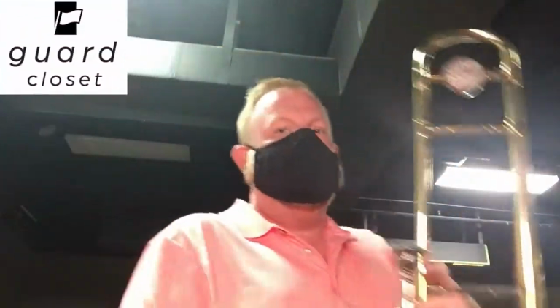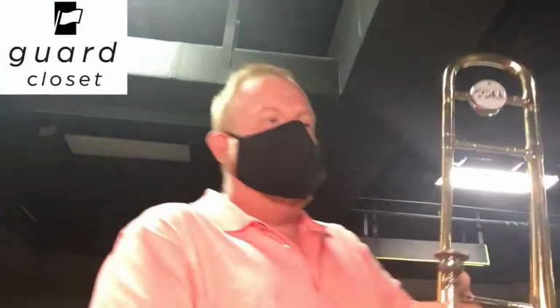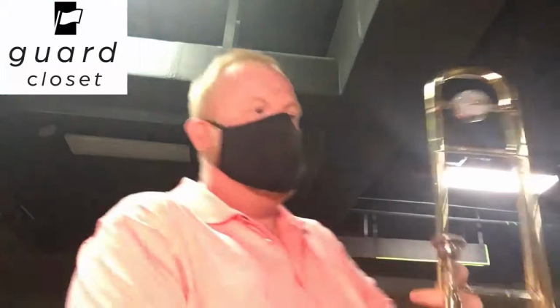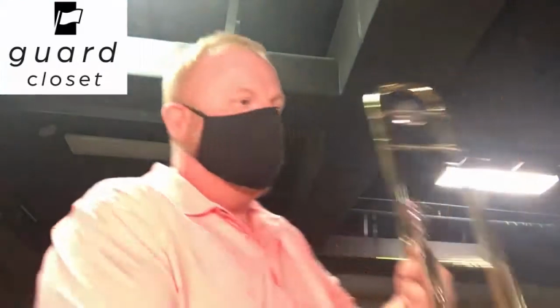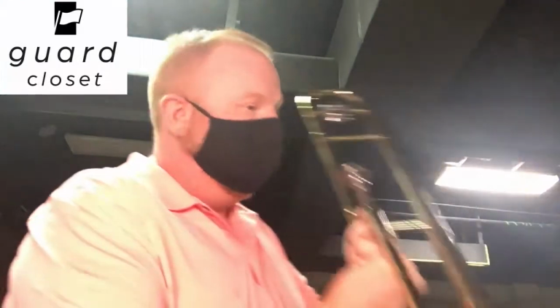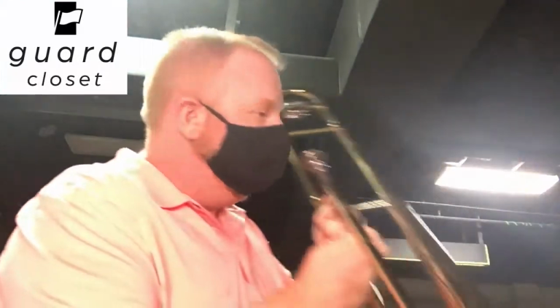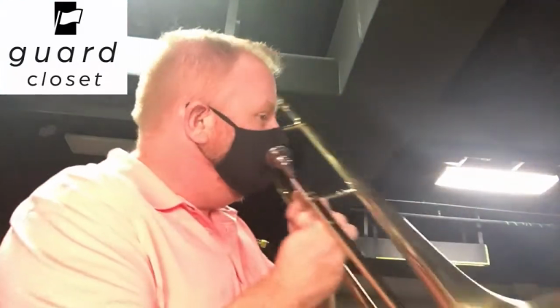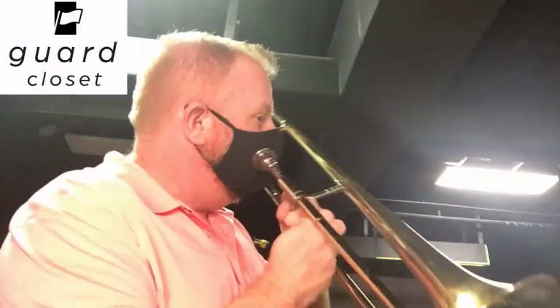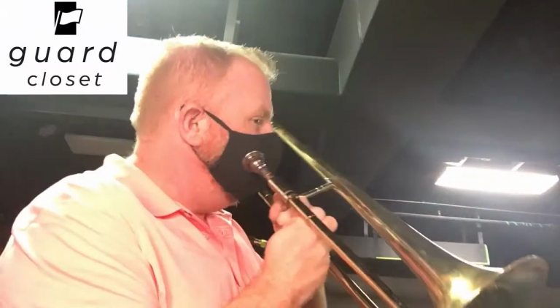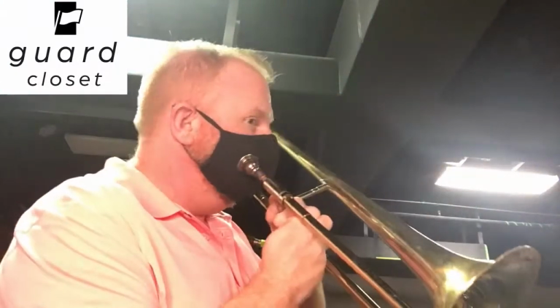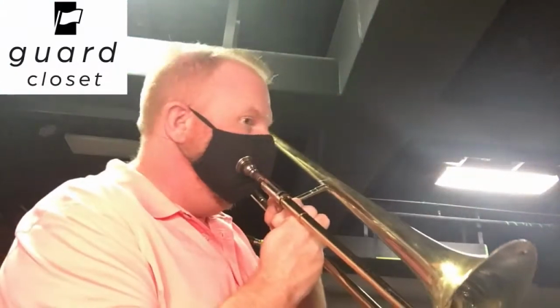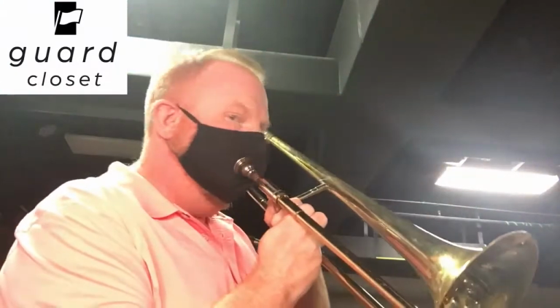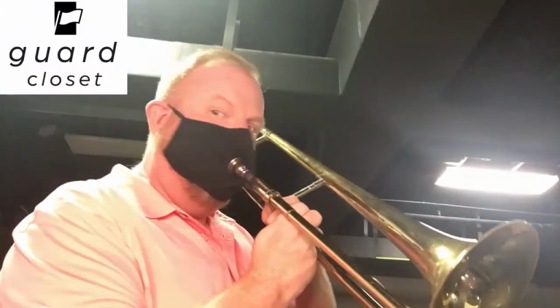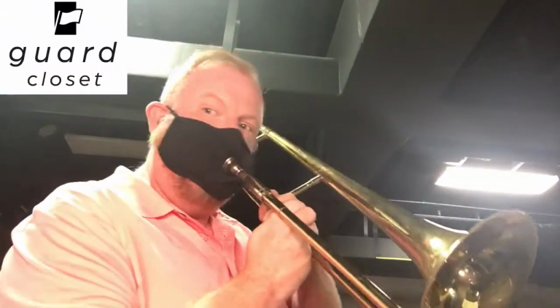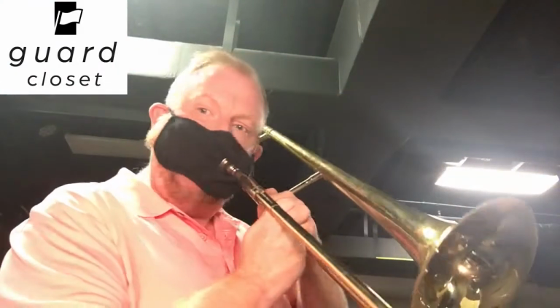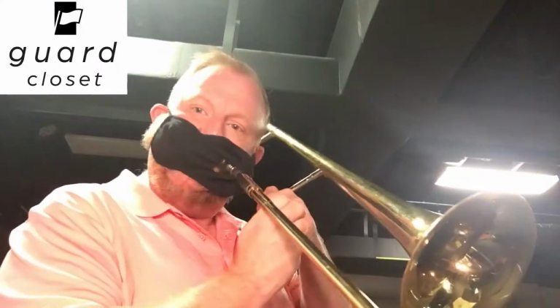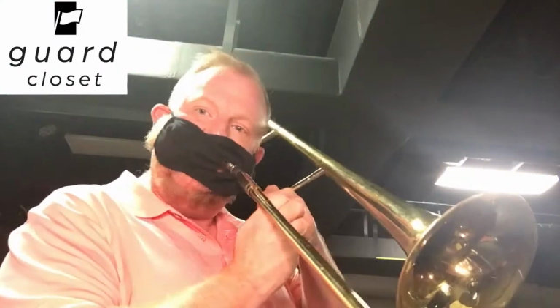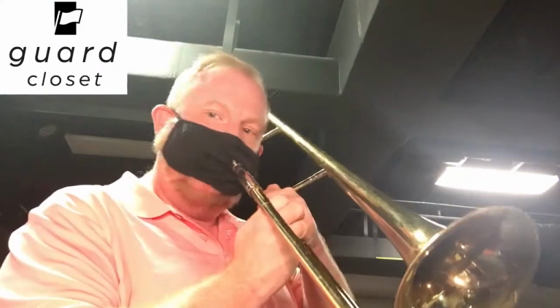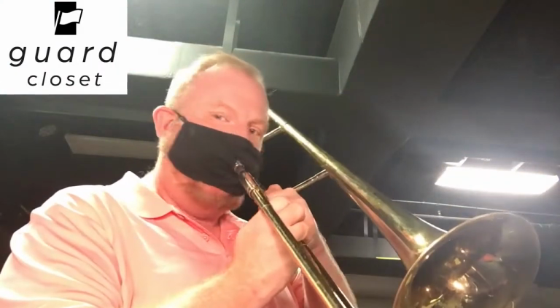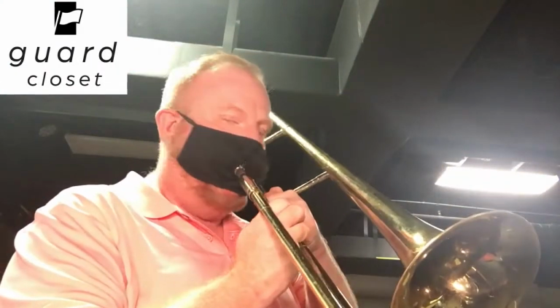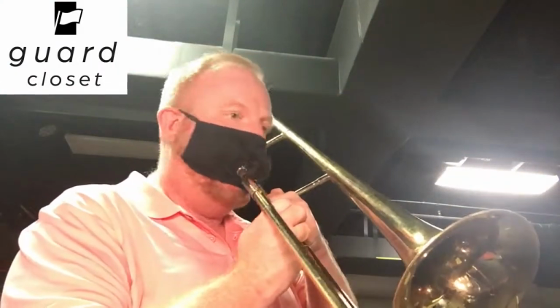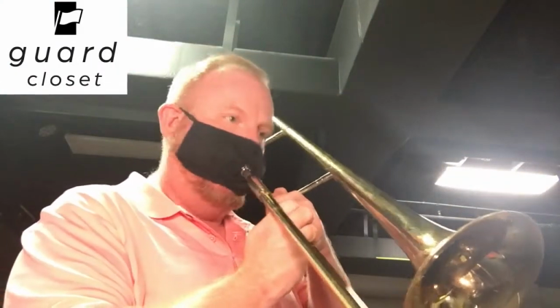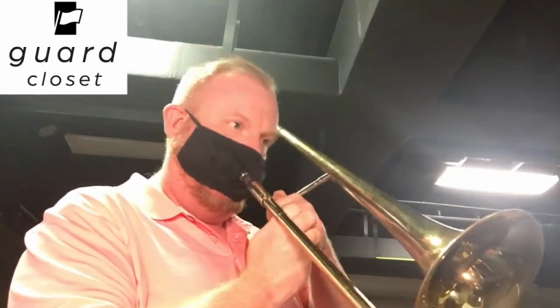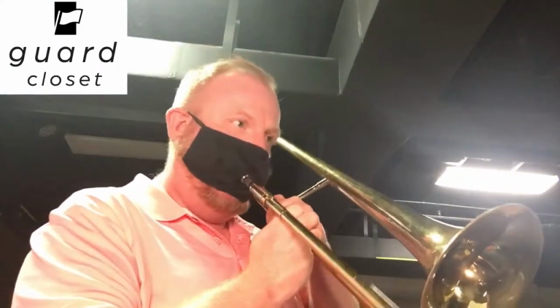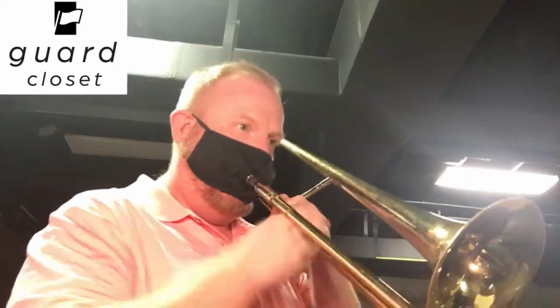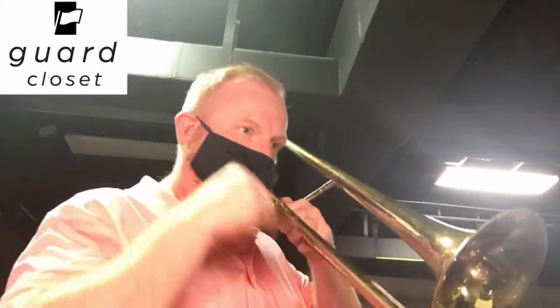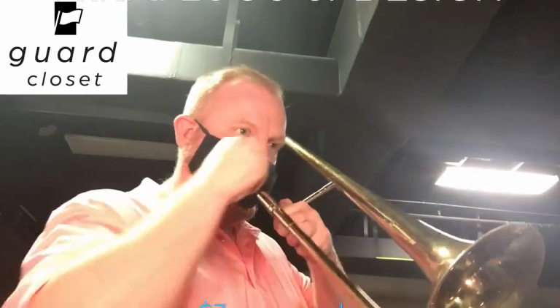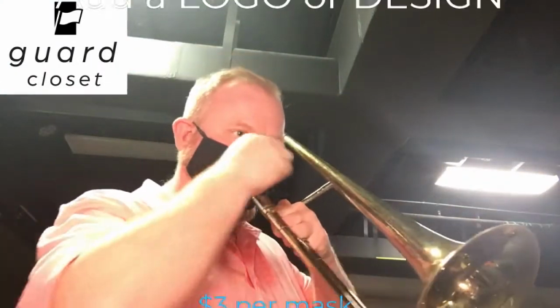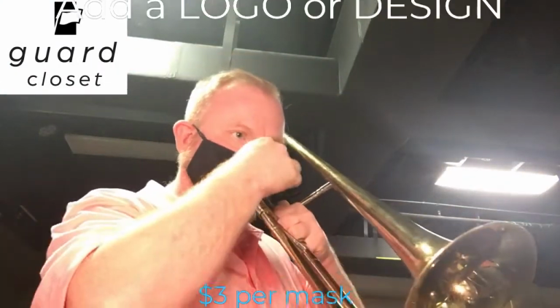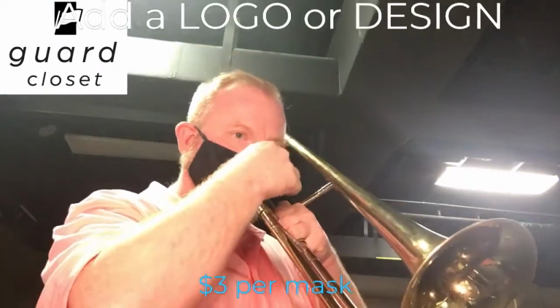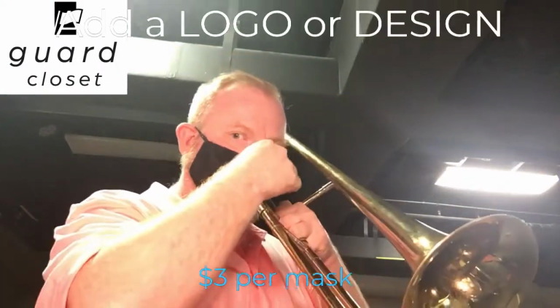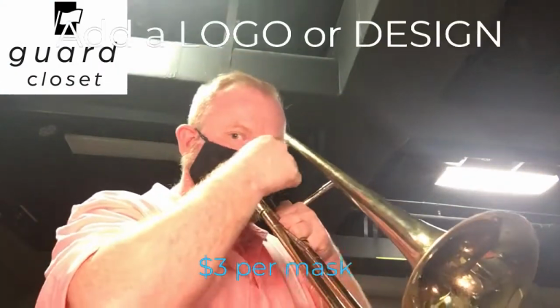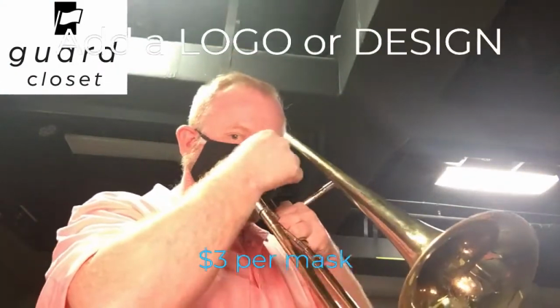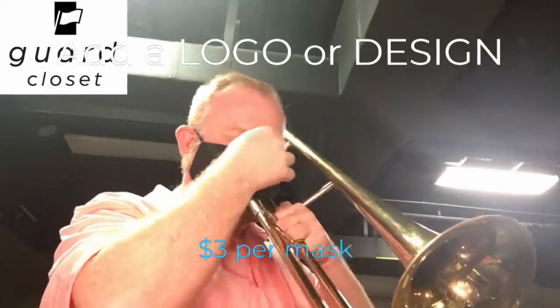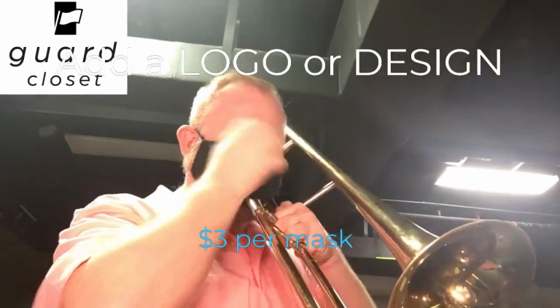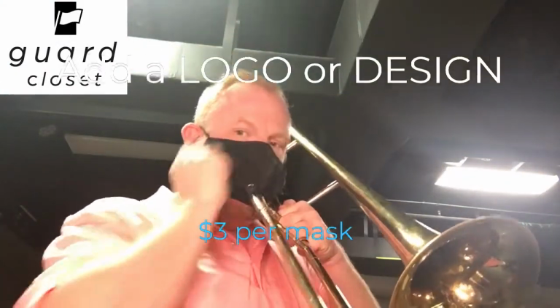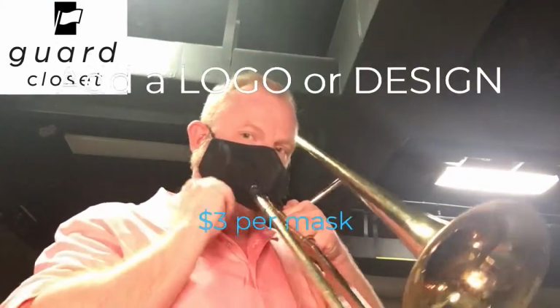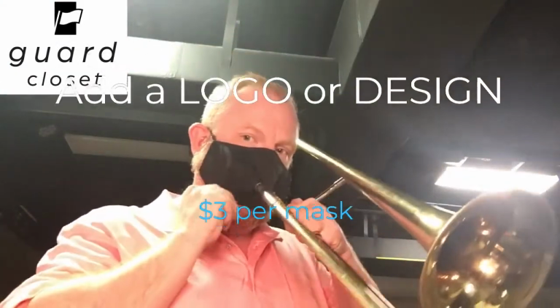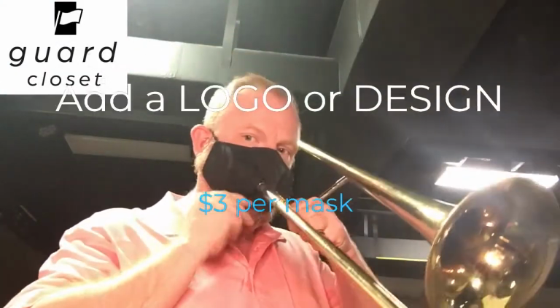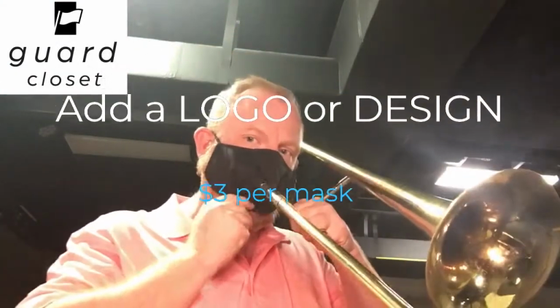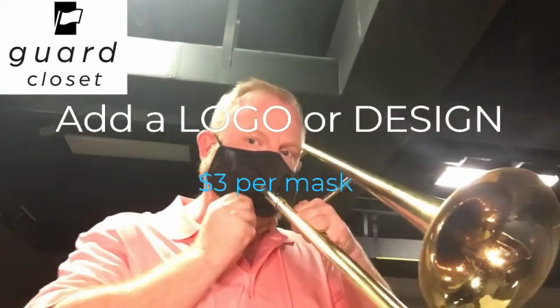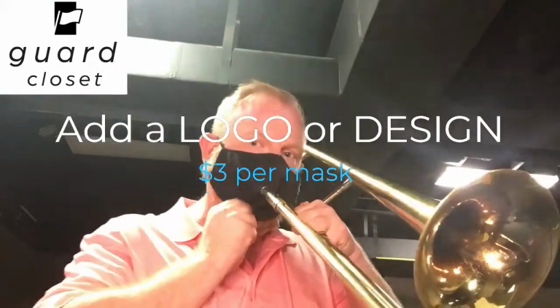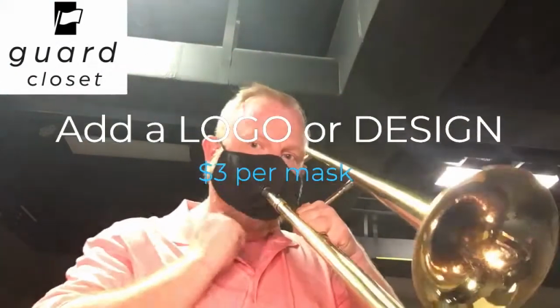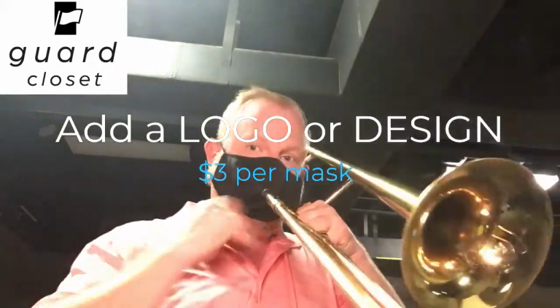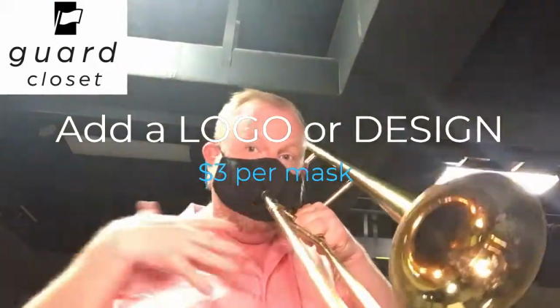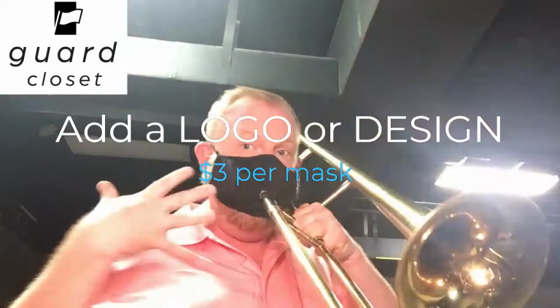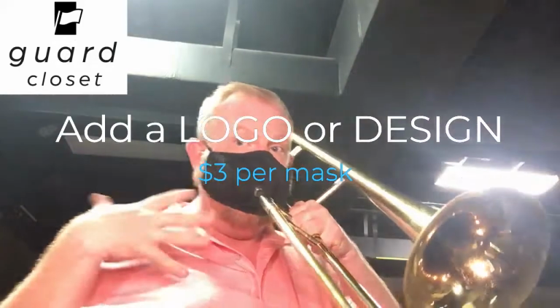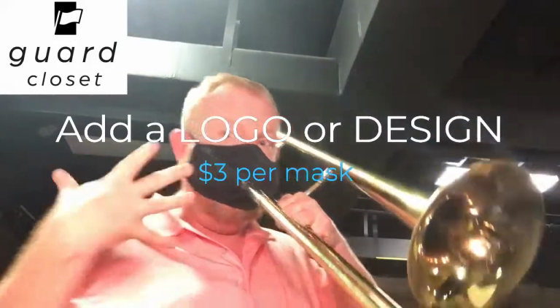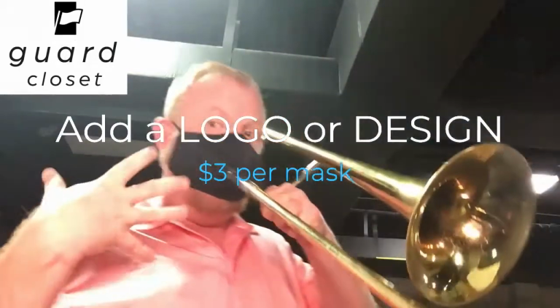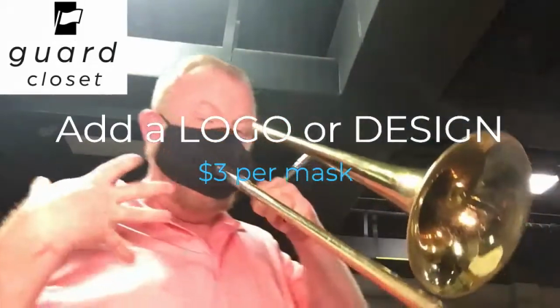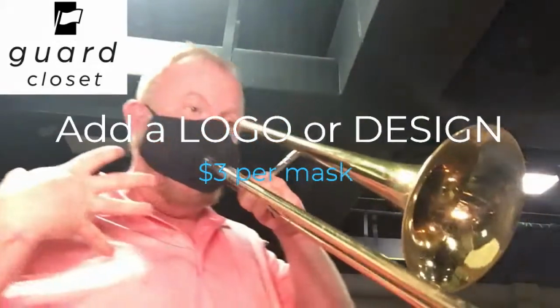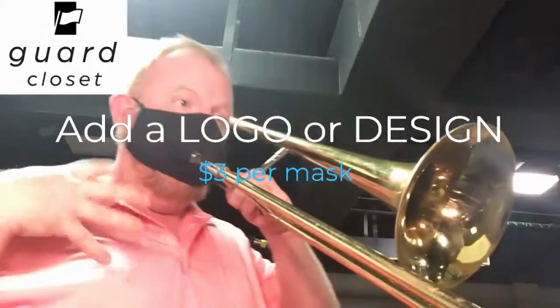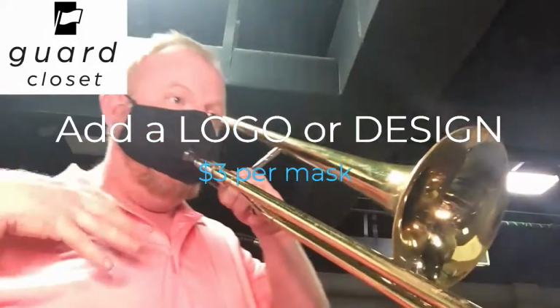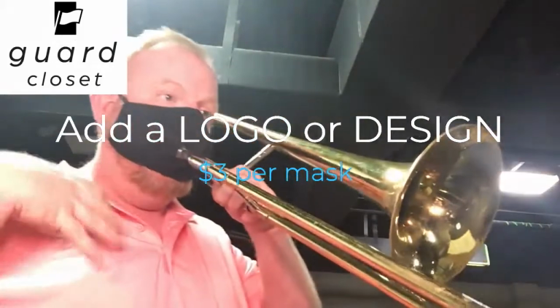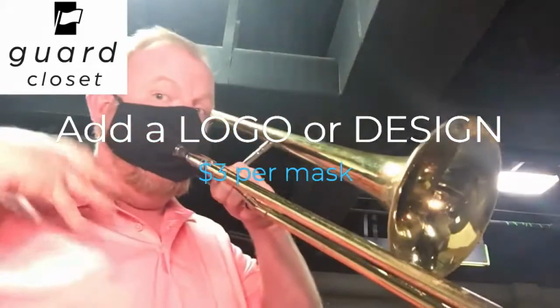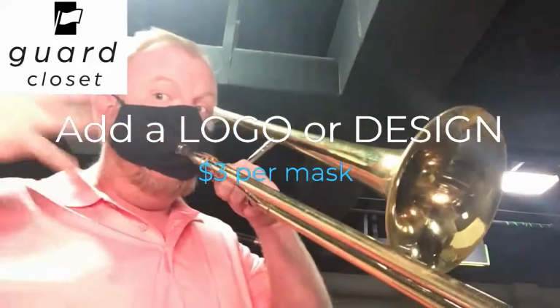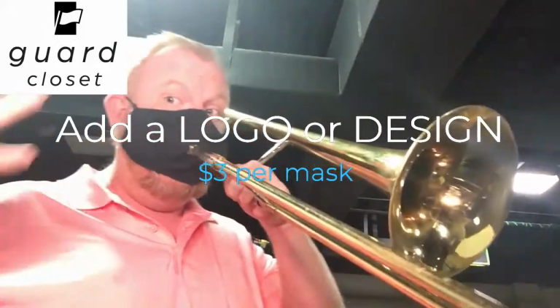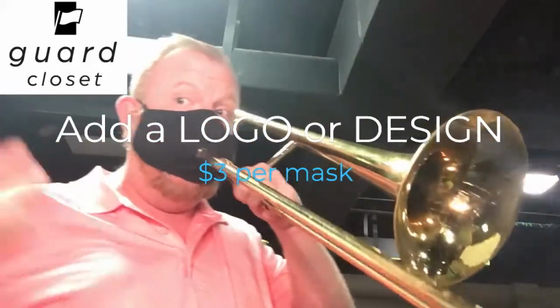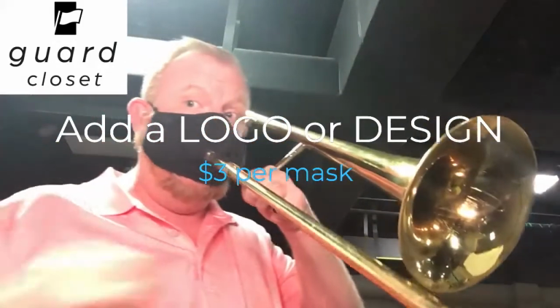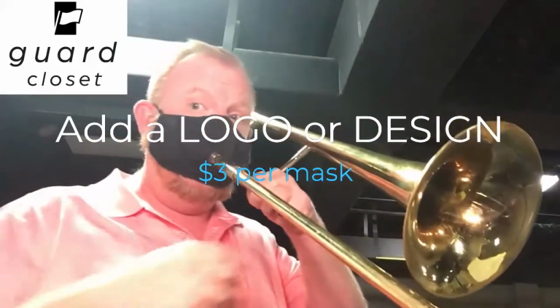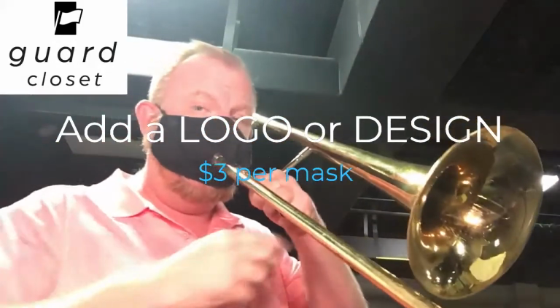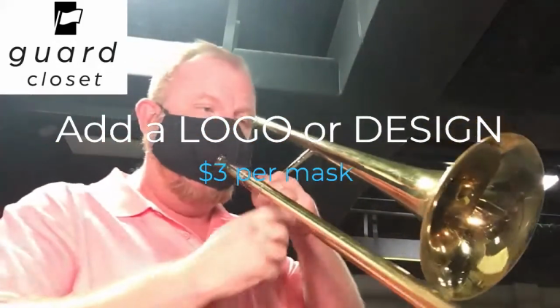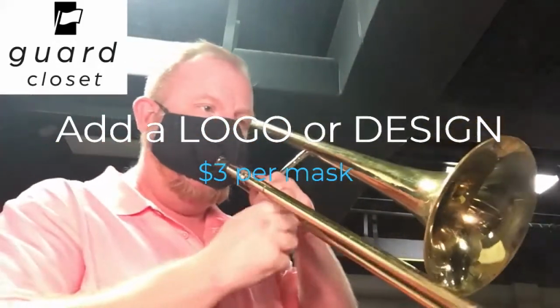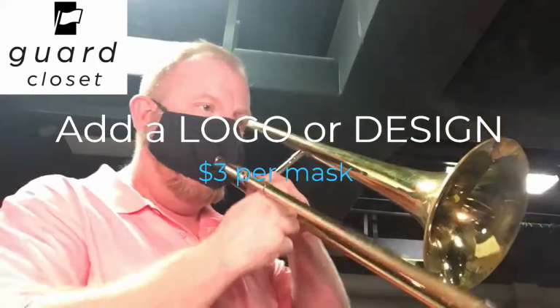Simply slide your mouthpiece into the side and adjust as you need to. You get your own flow down so it's comfortable.